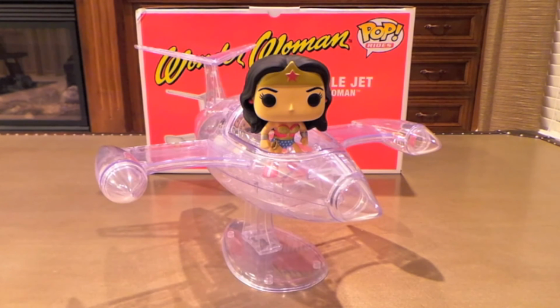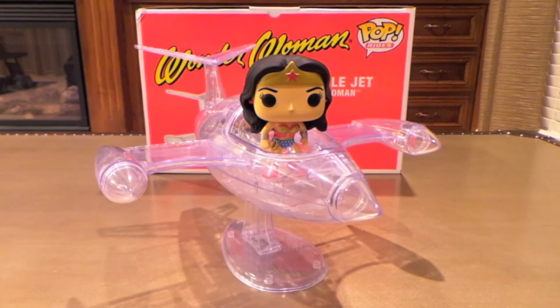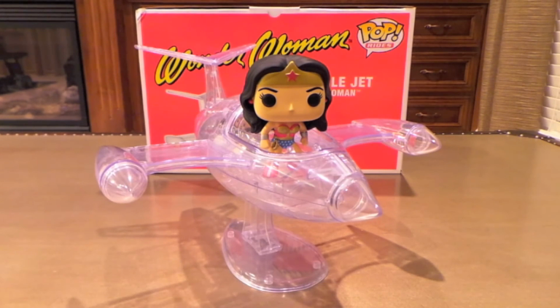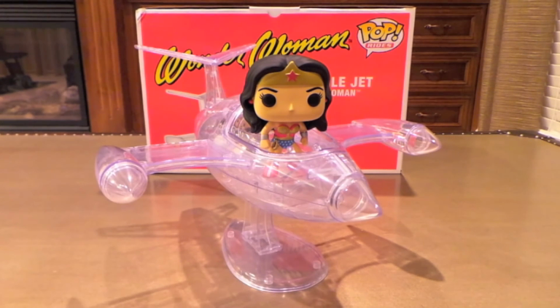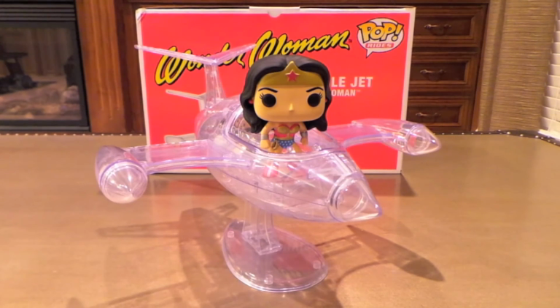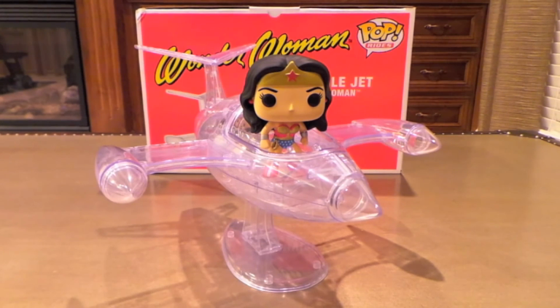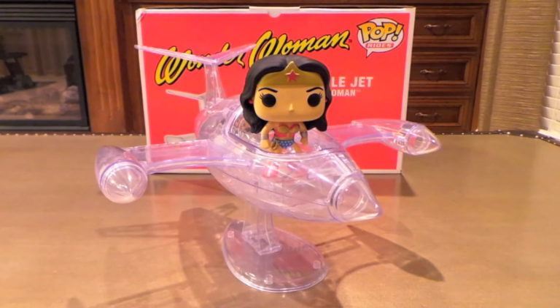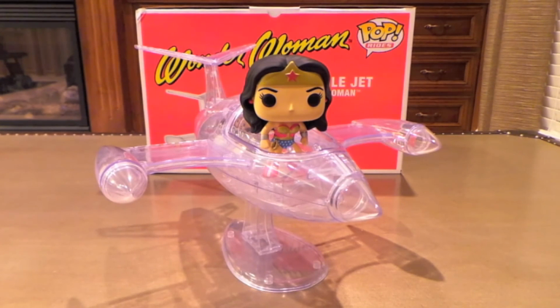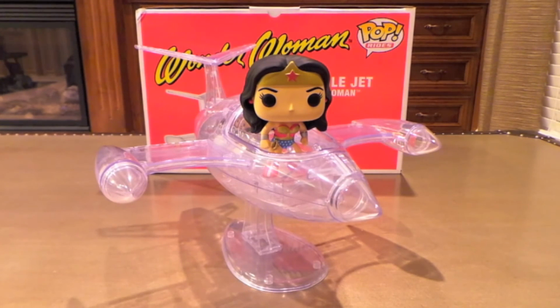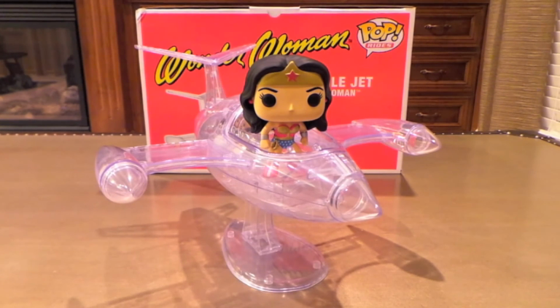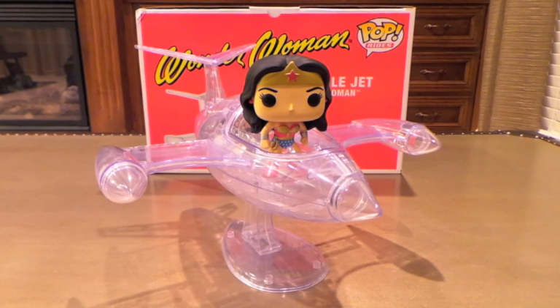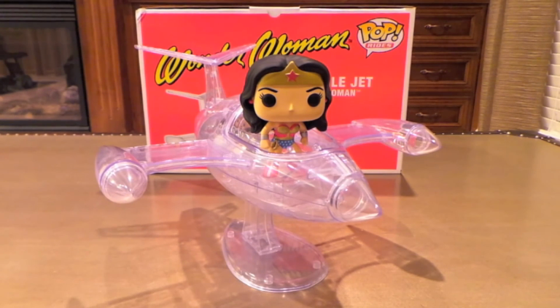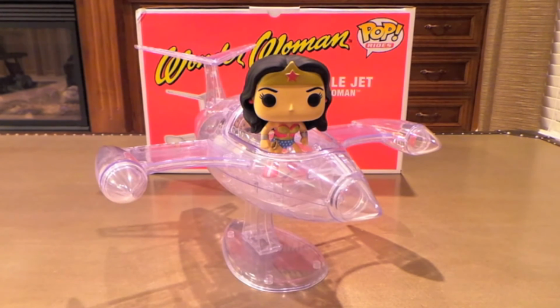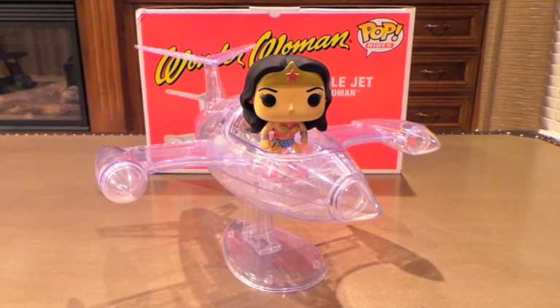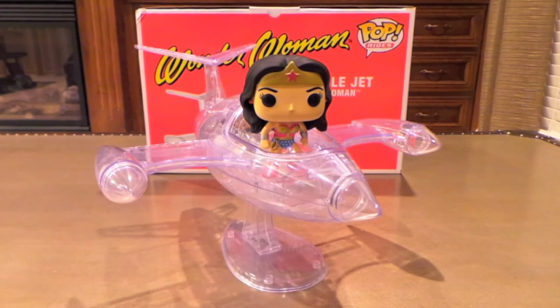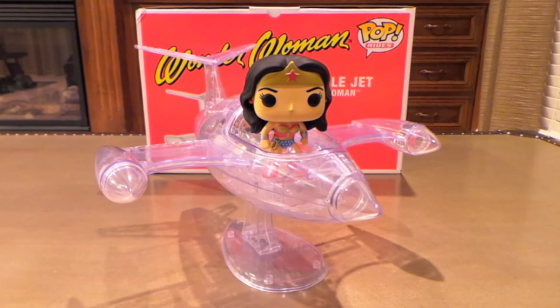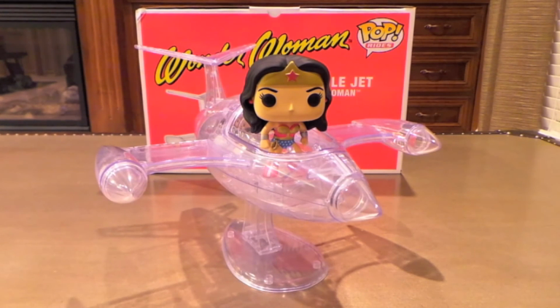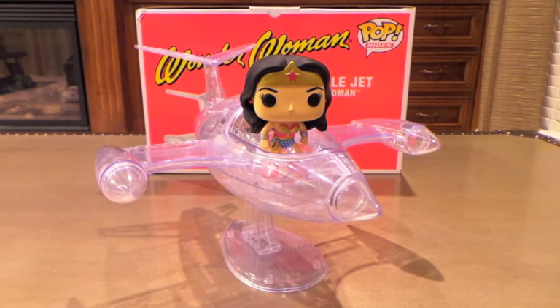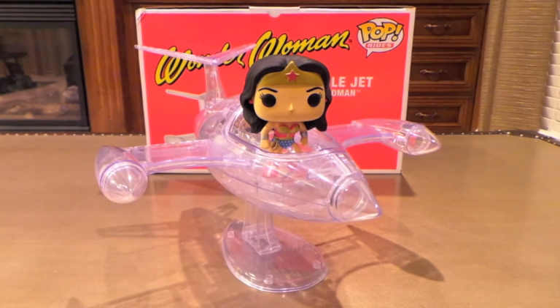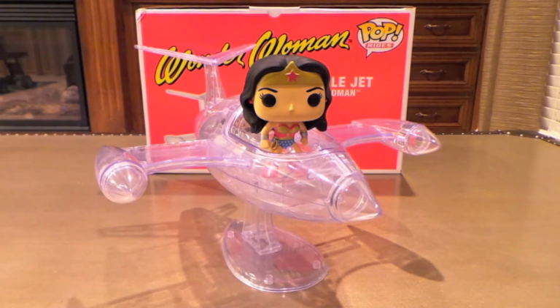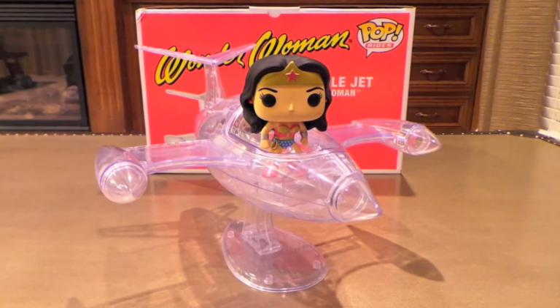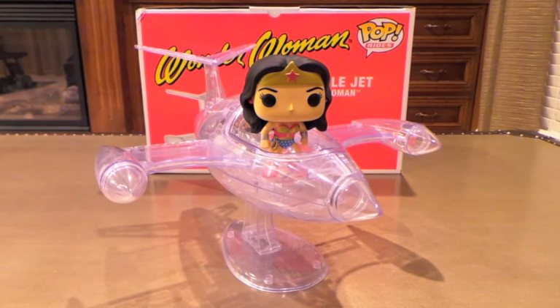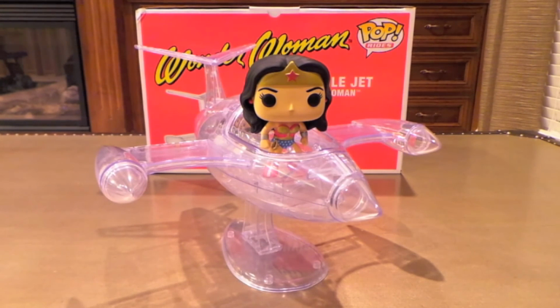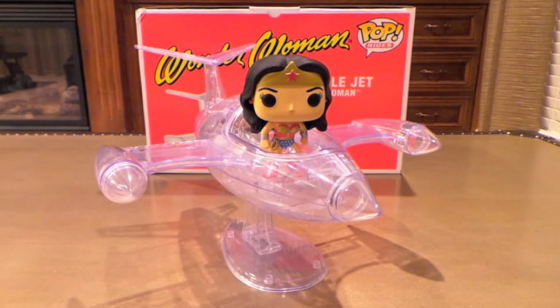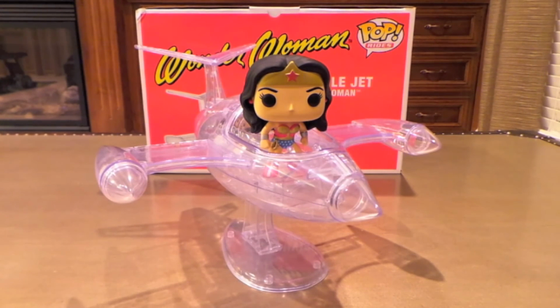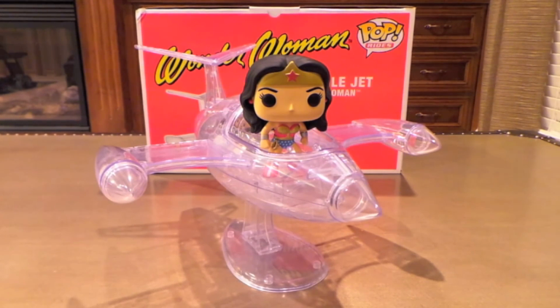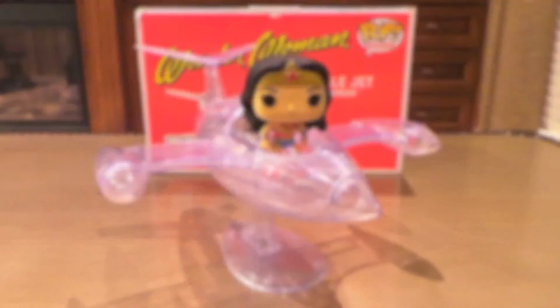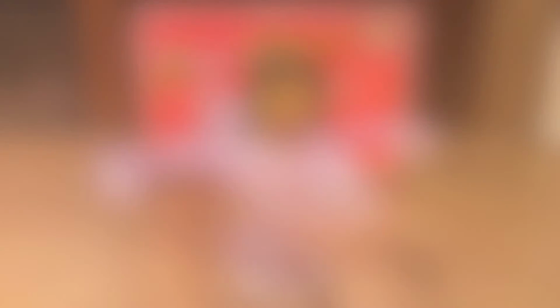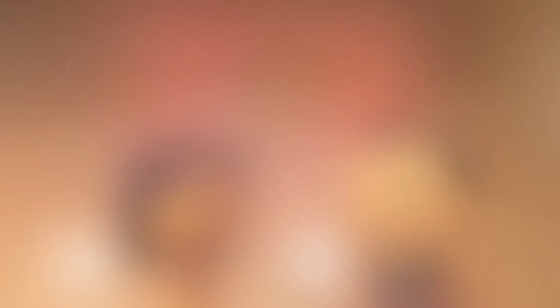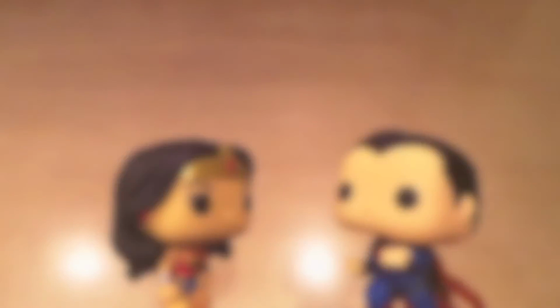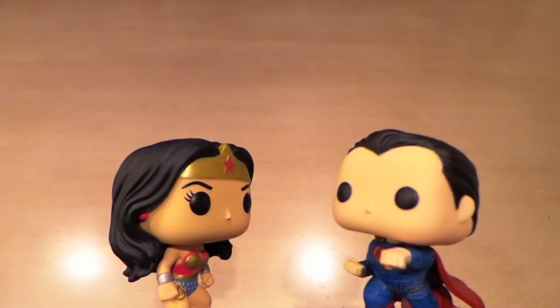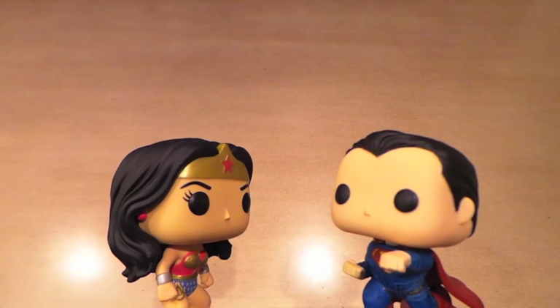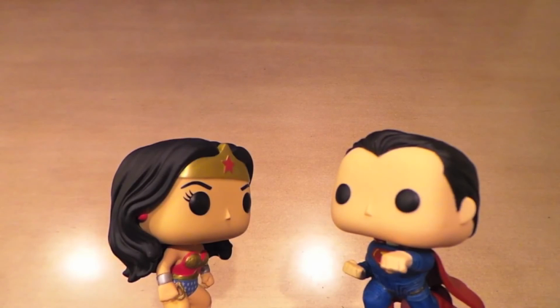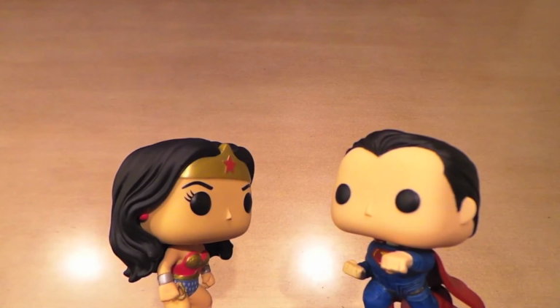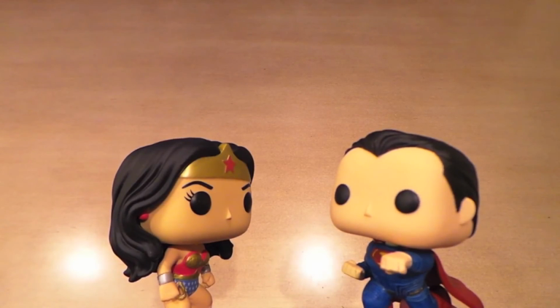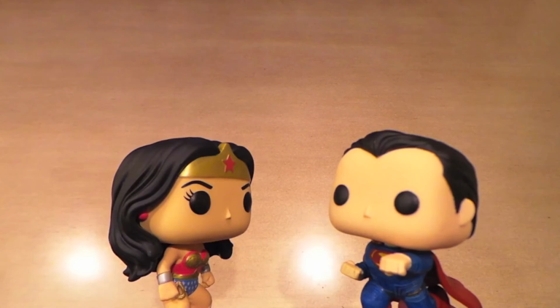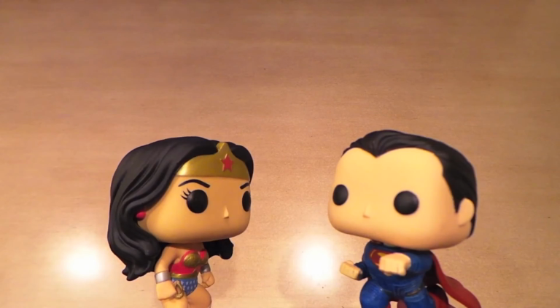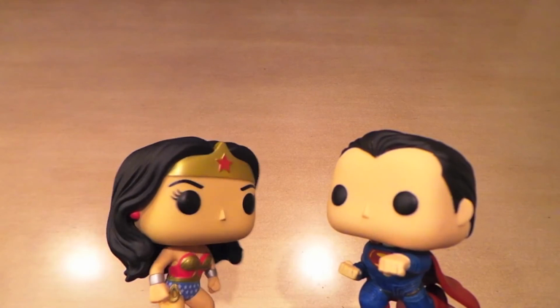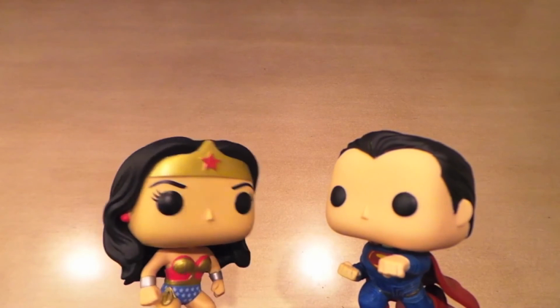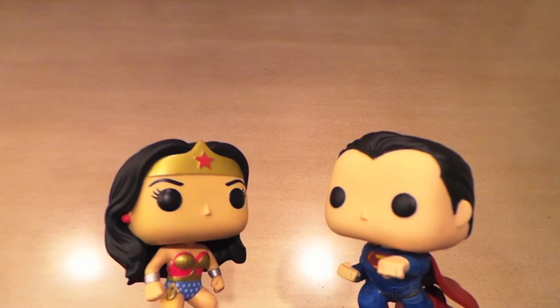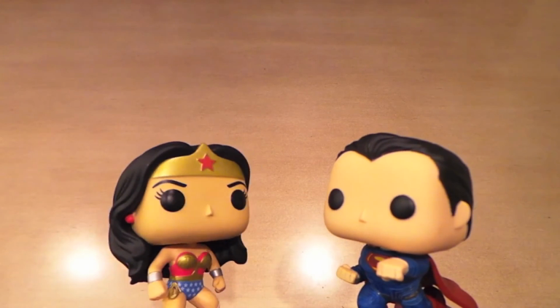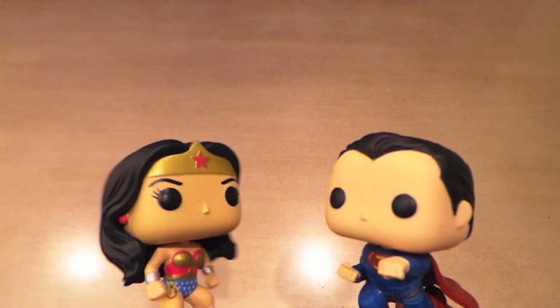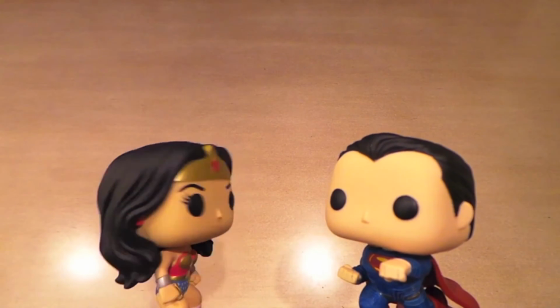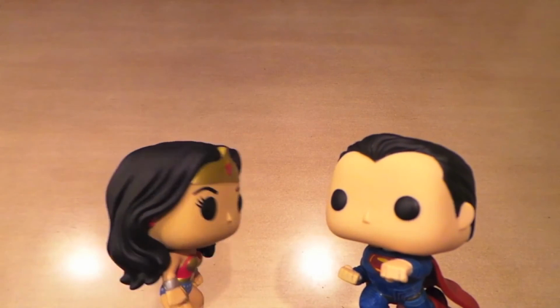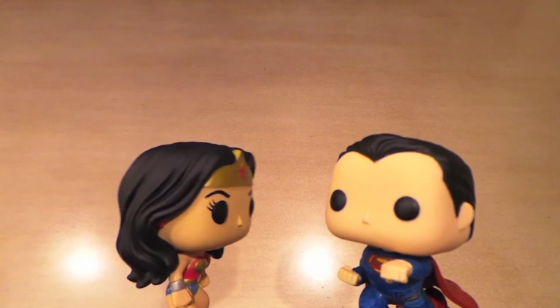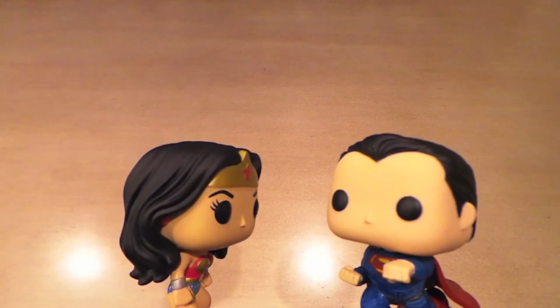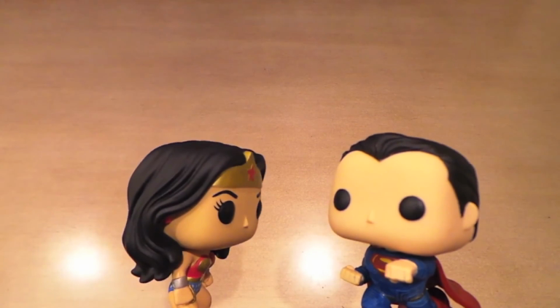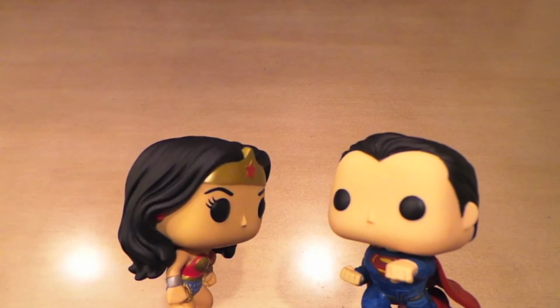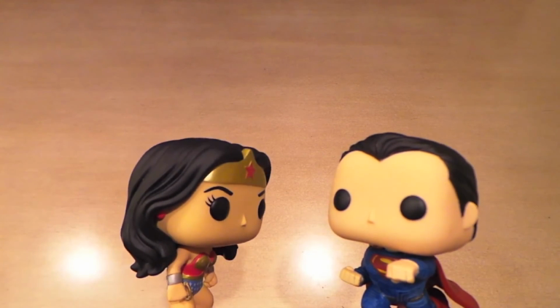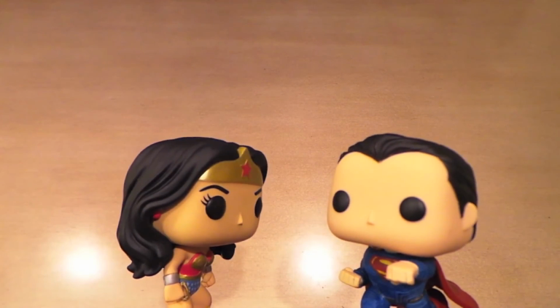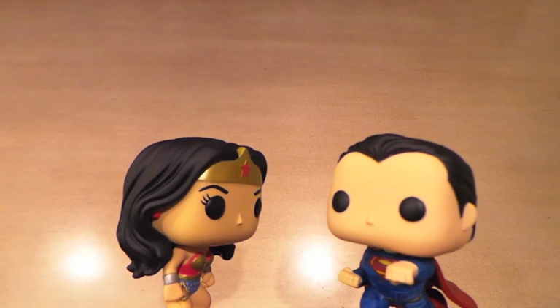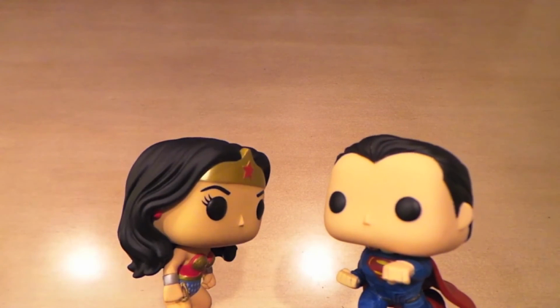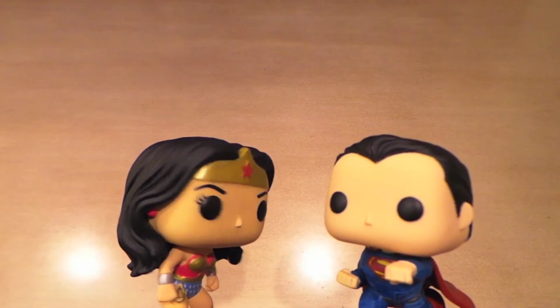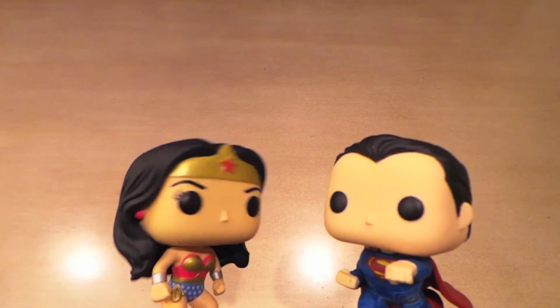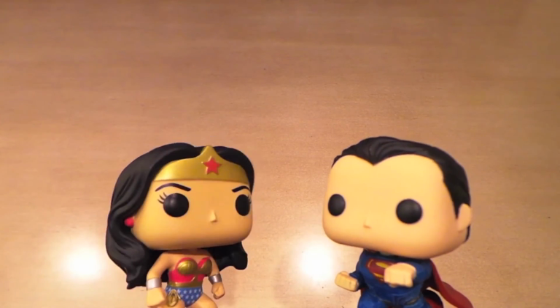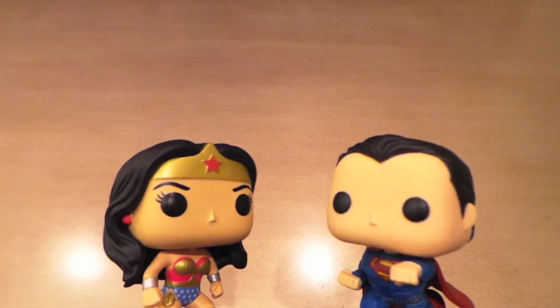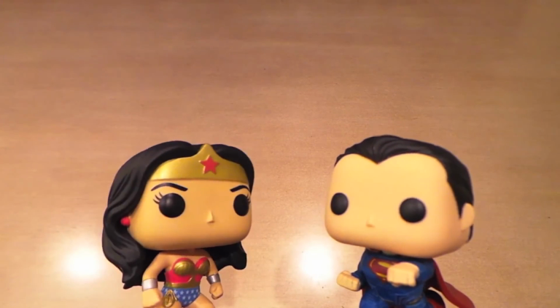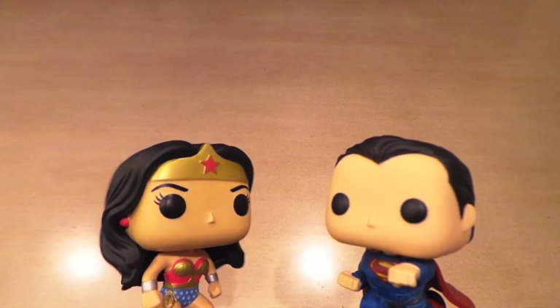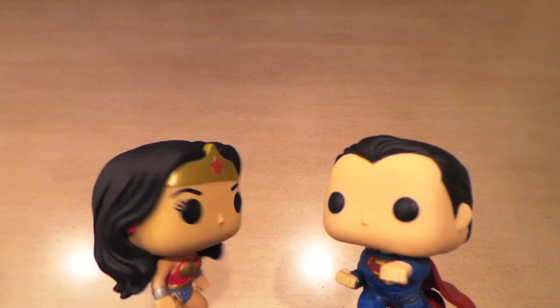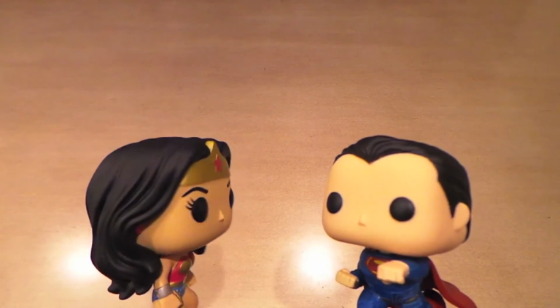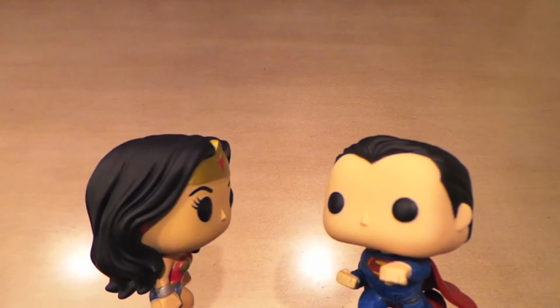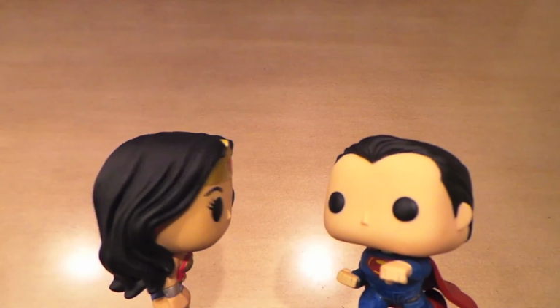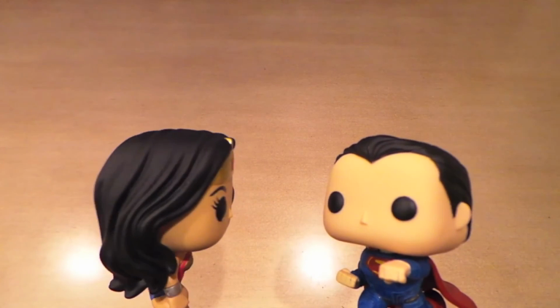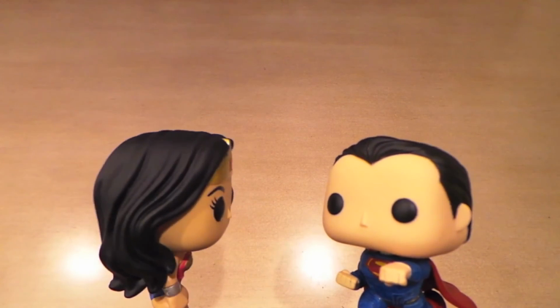Really happy with this one — really, really cool pop, probably my favorite pop ride I have now, and it's gonna look great on my shelf. Thanks for watching guys.